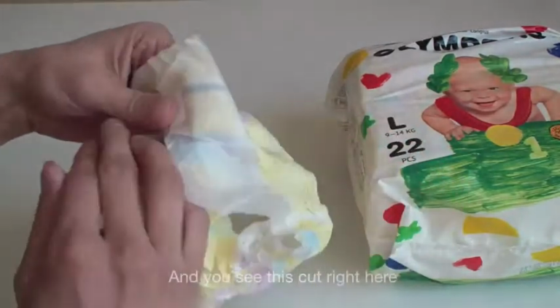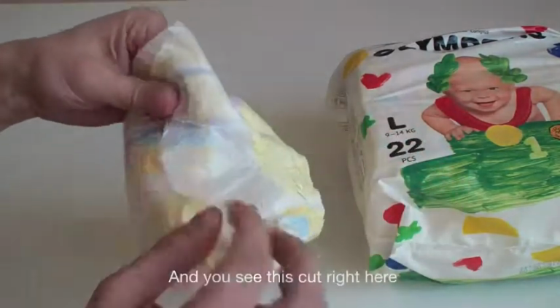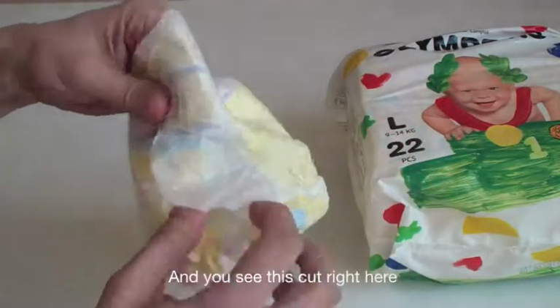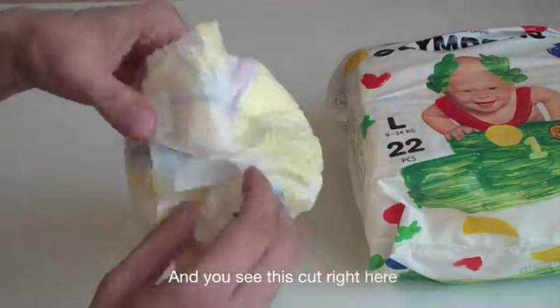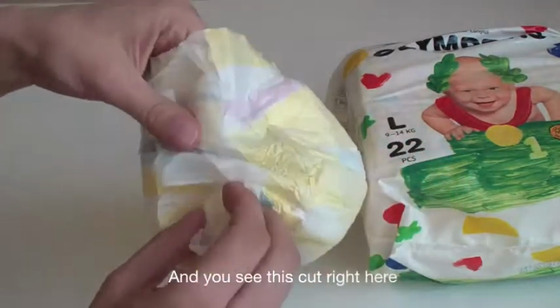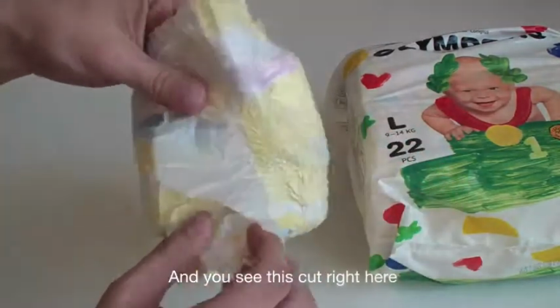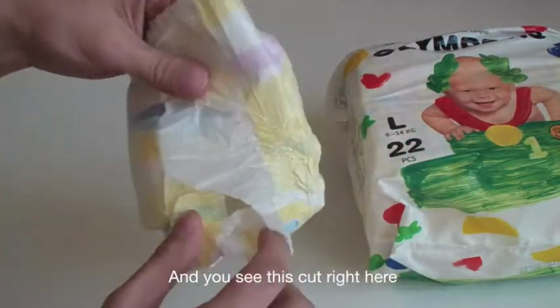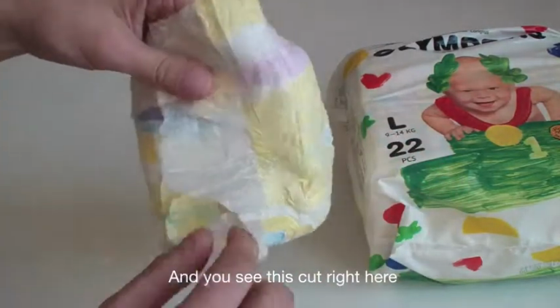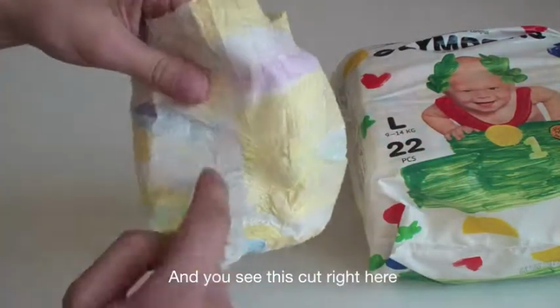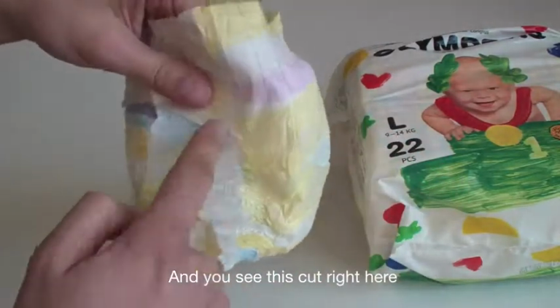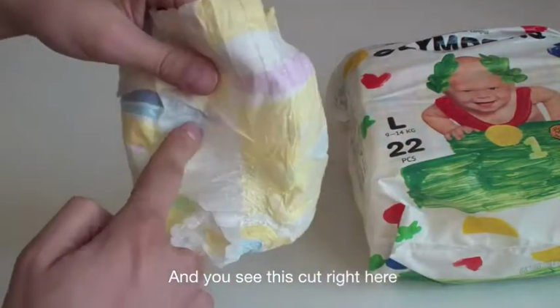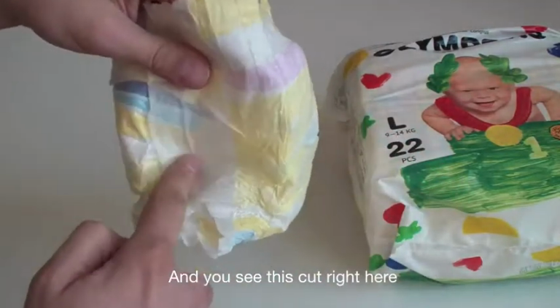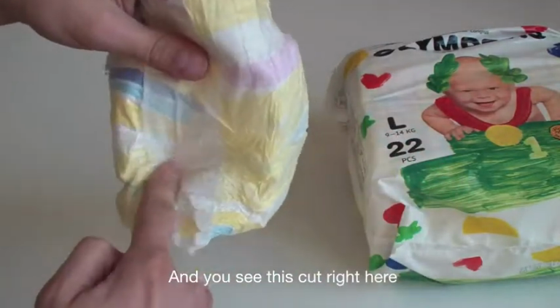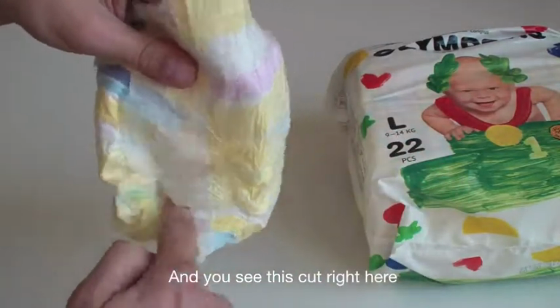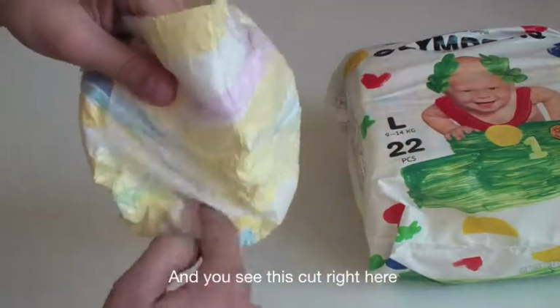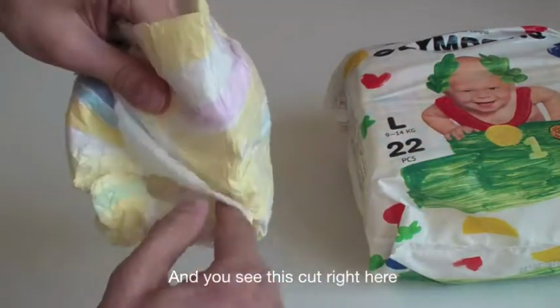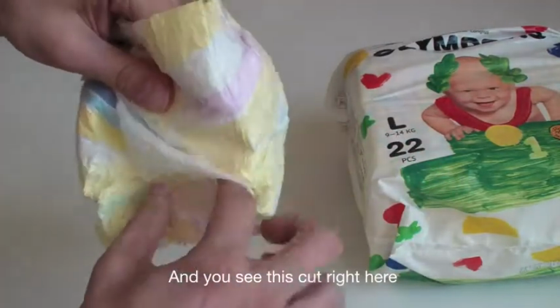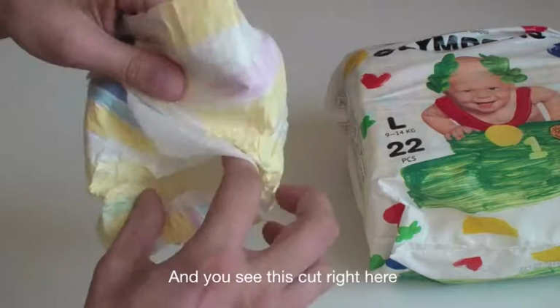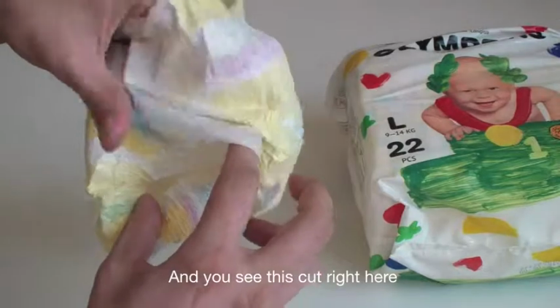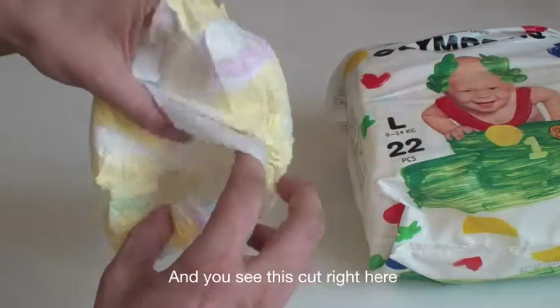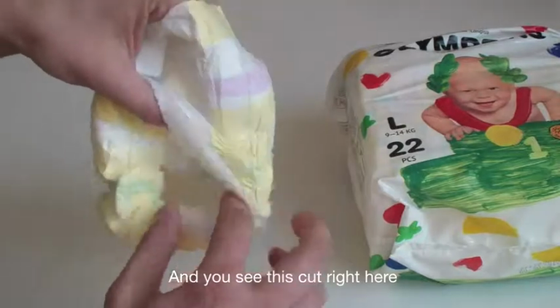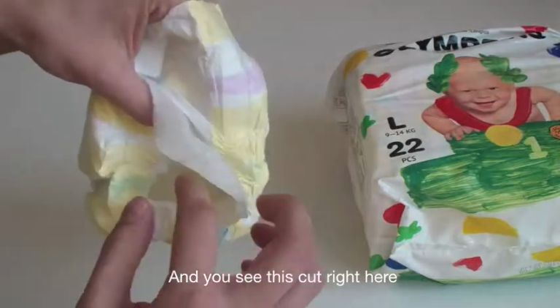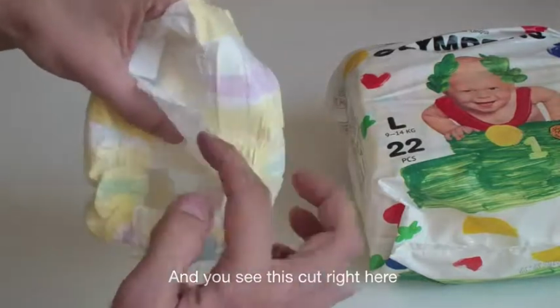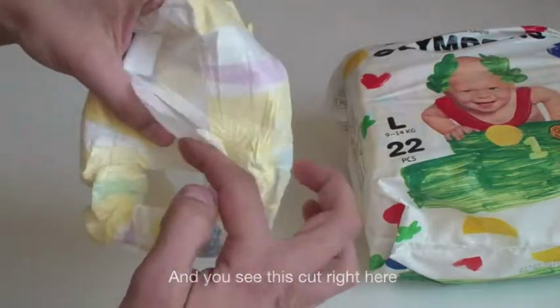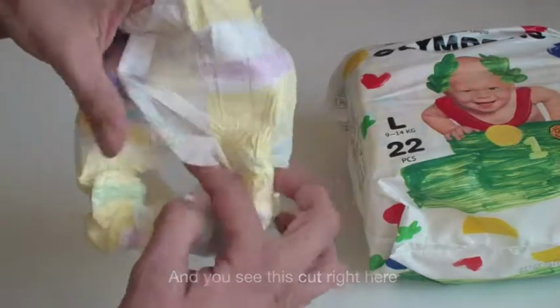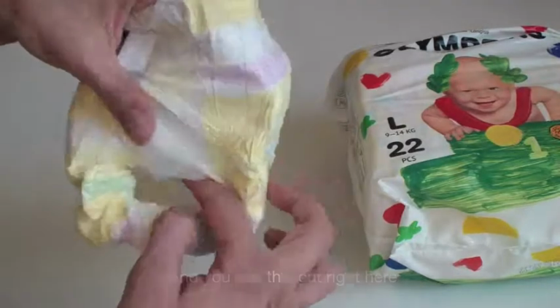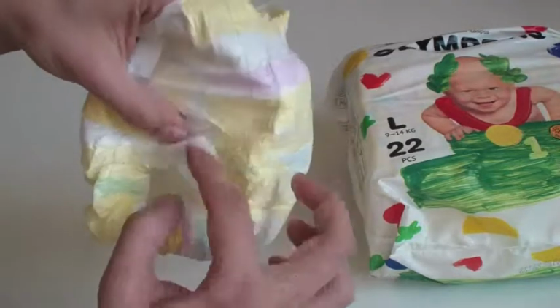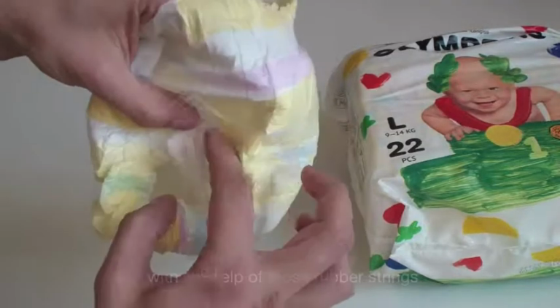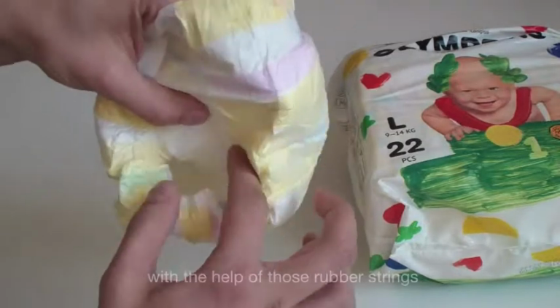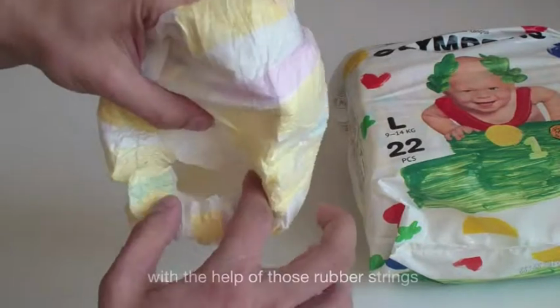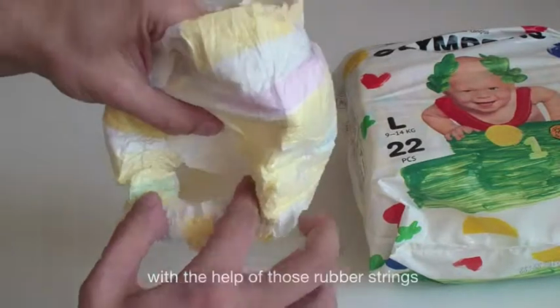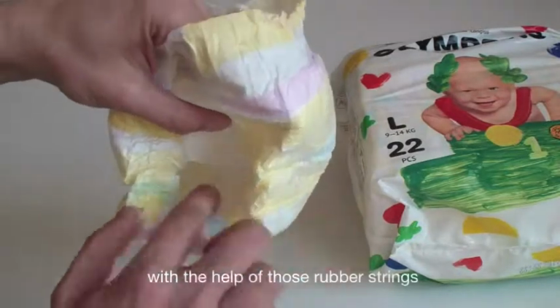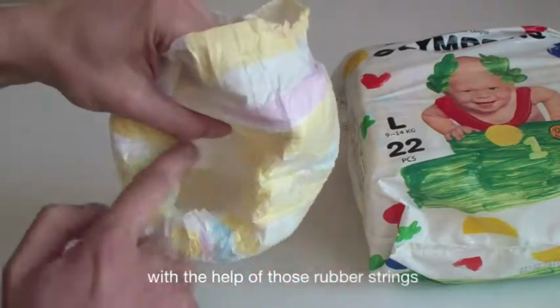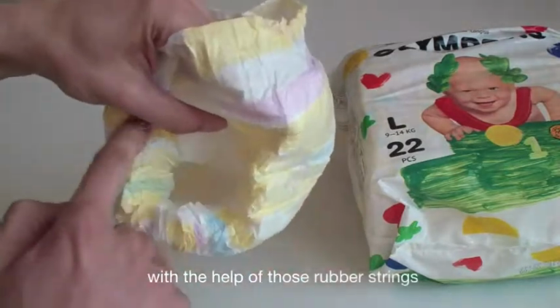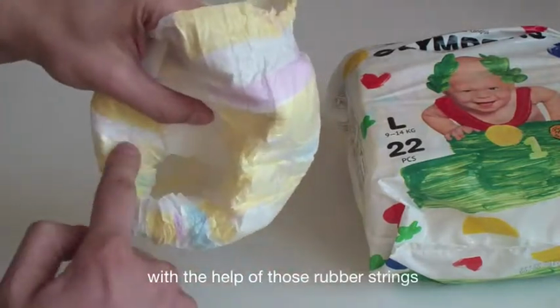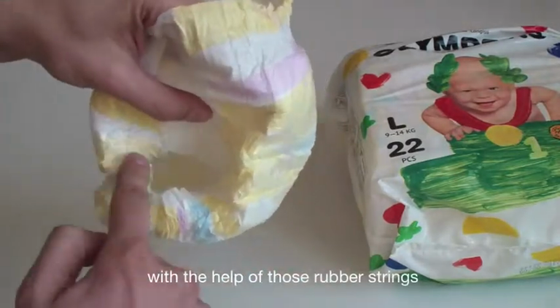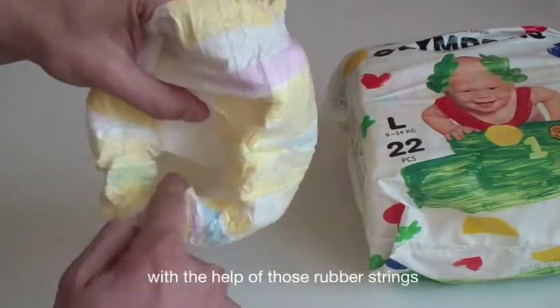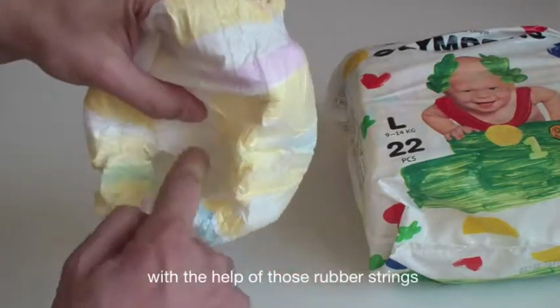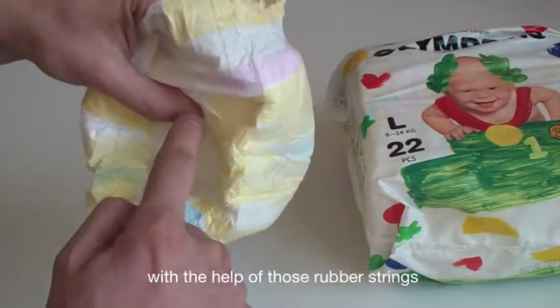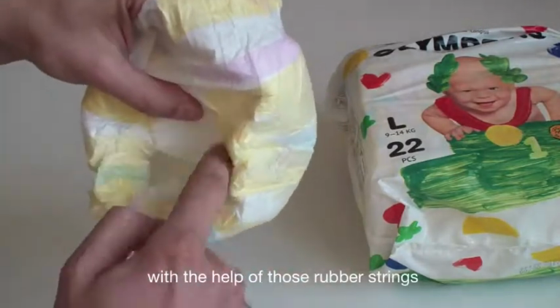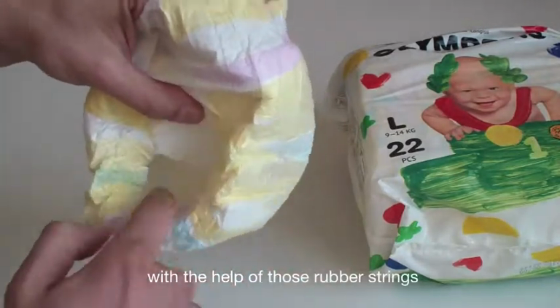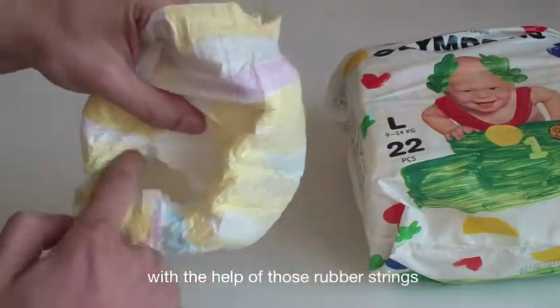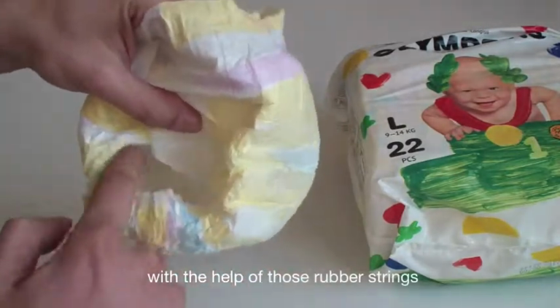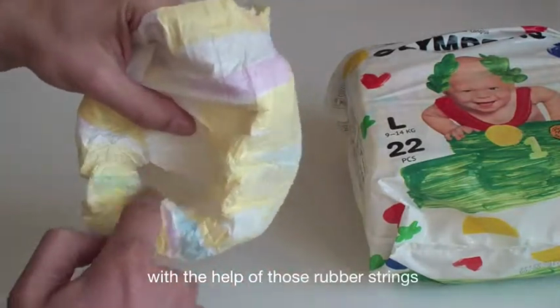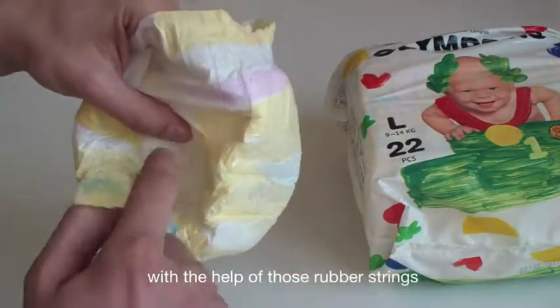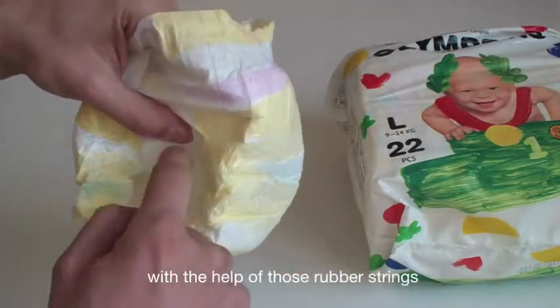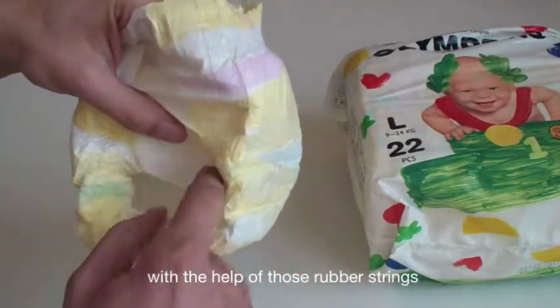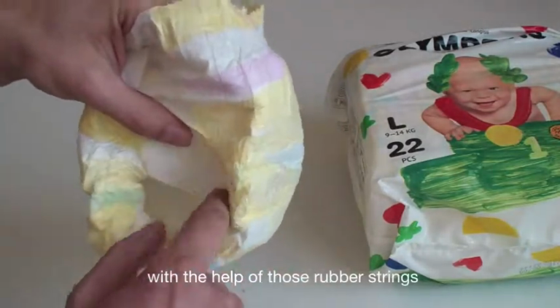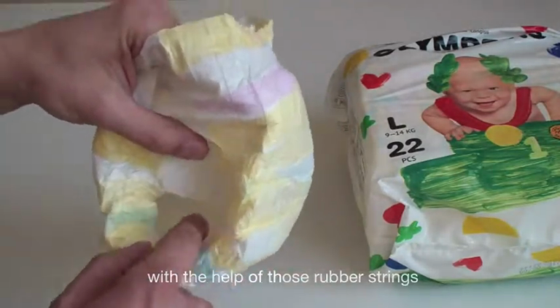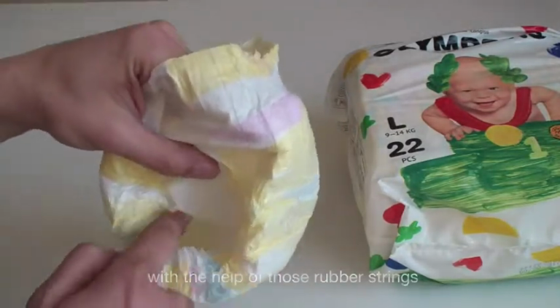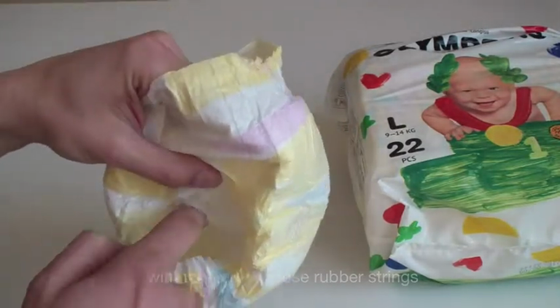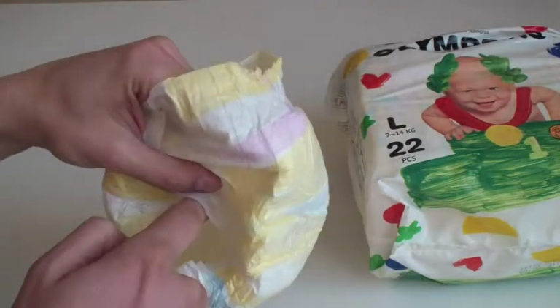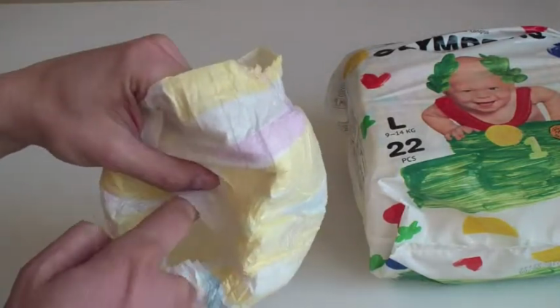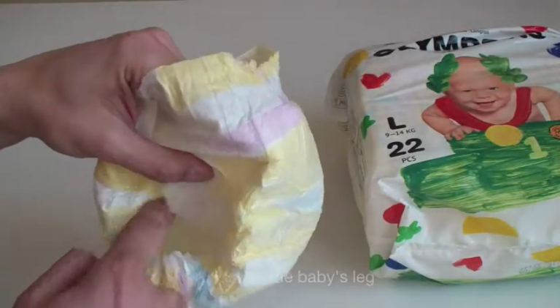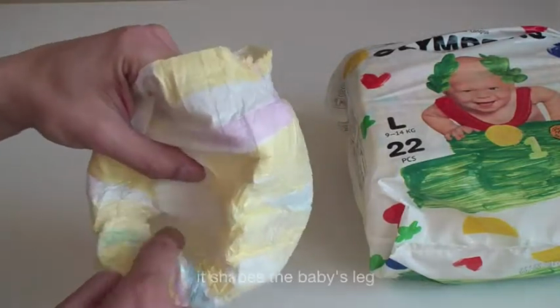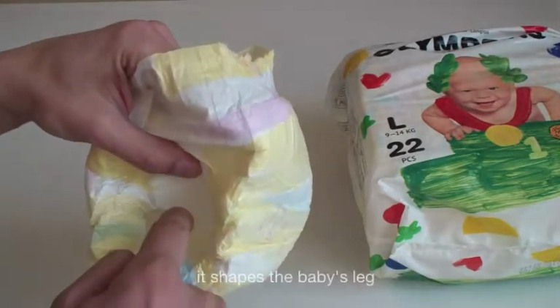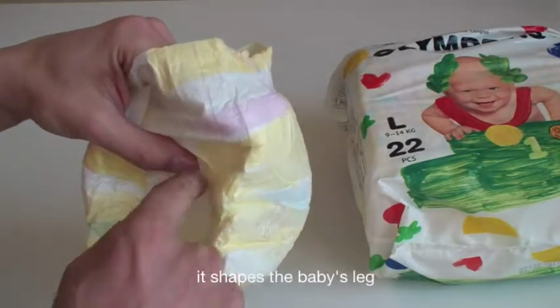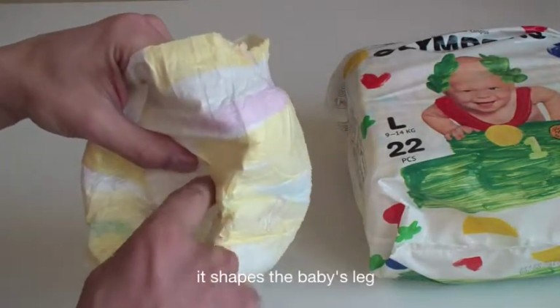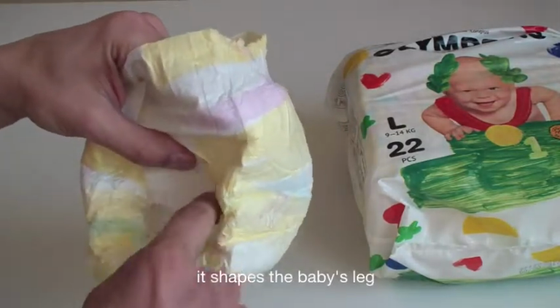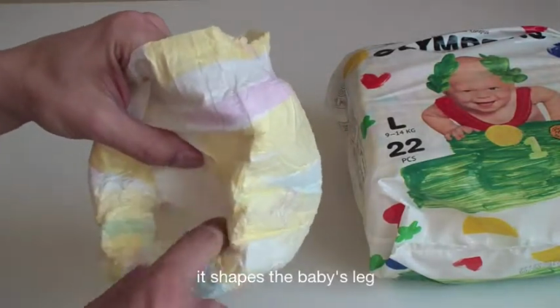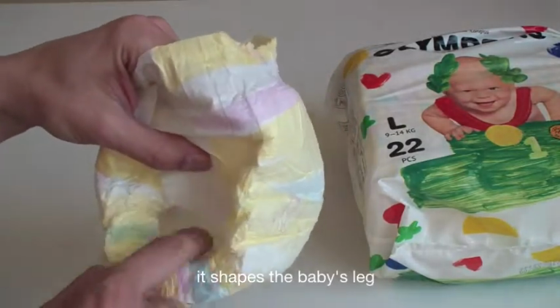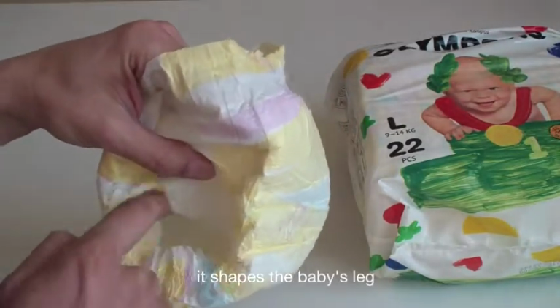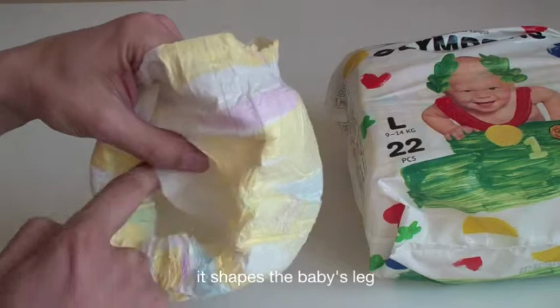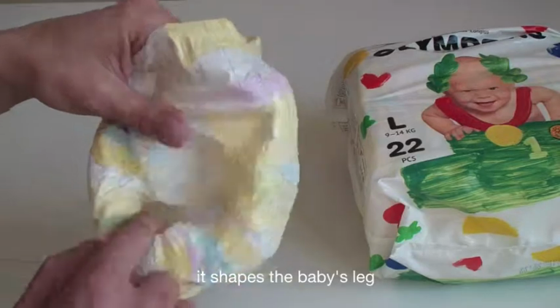And you see this cut right here? With the help of those rubber strings, it shapes the baby's leg.